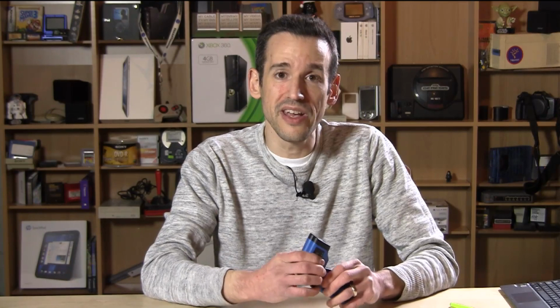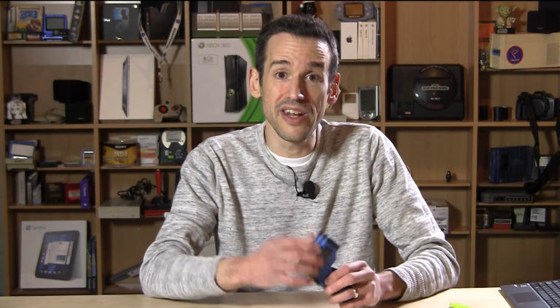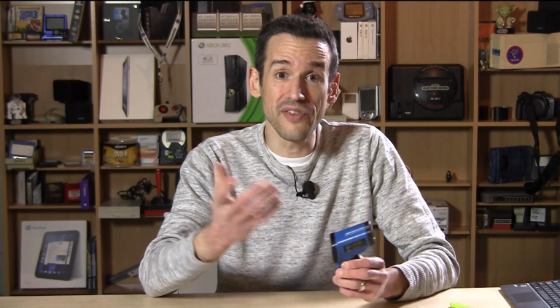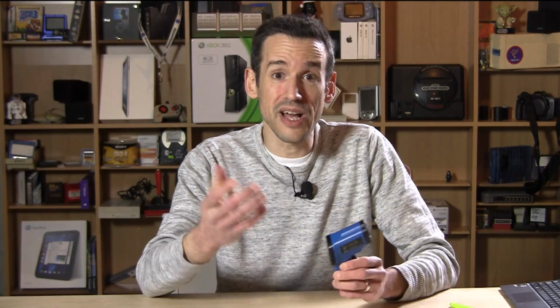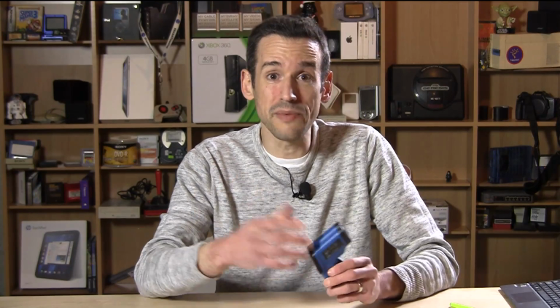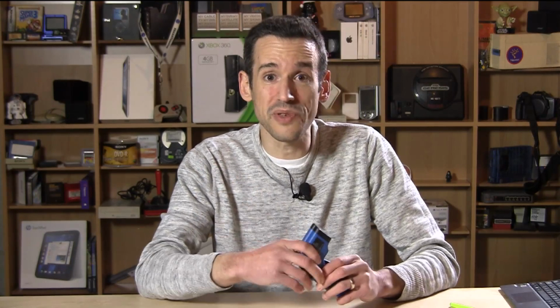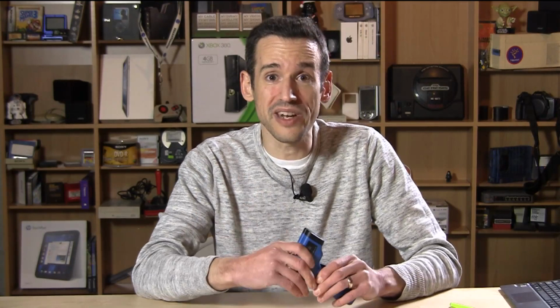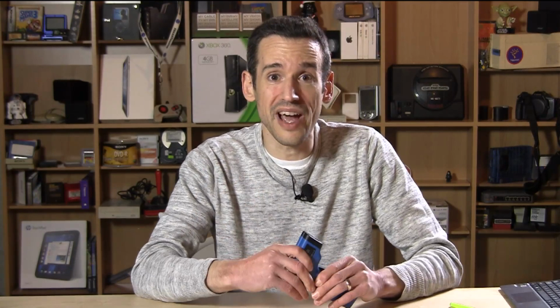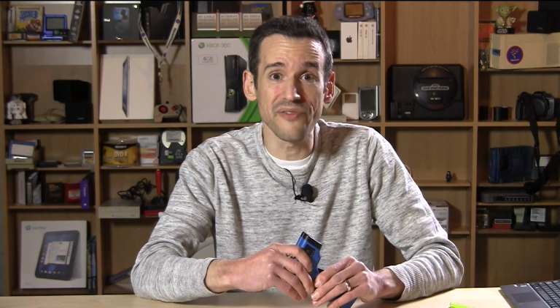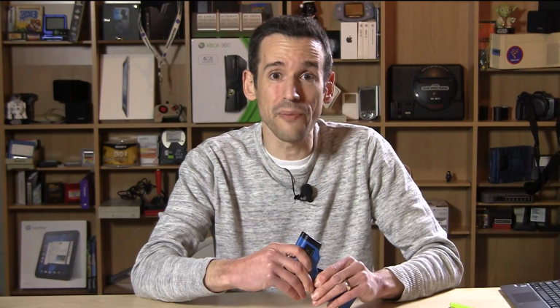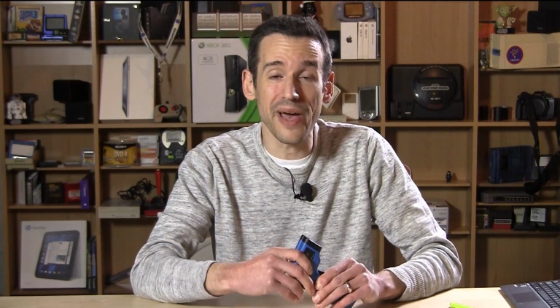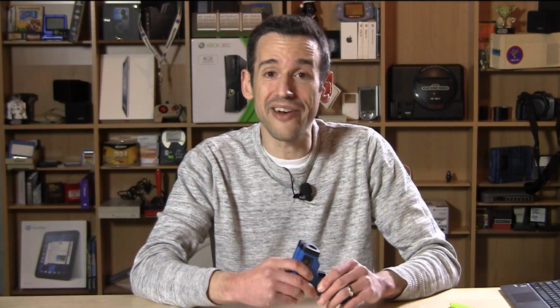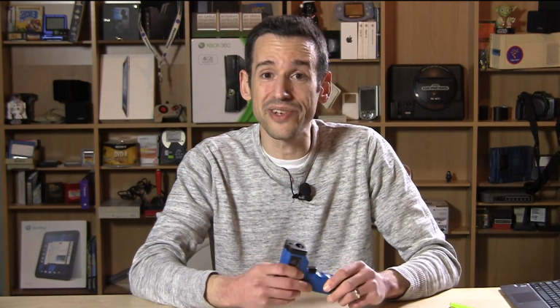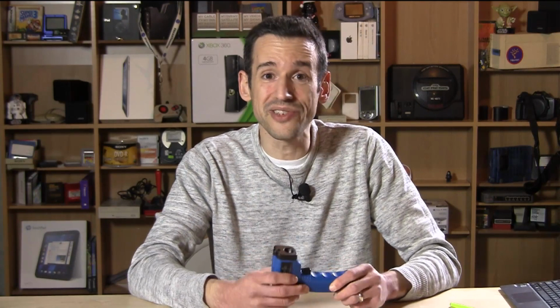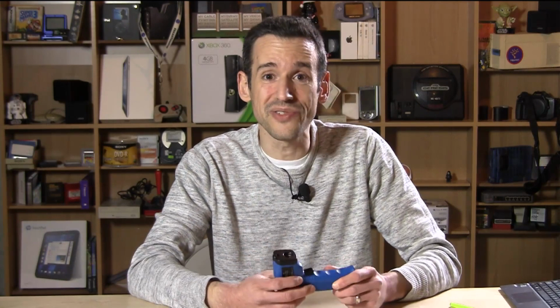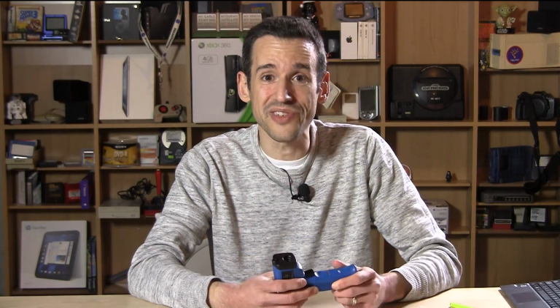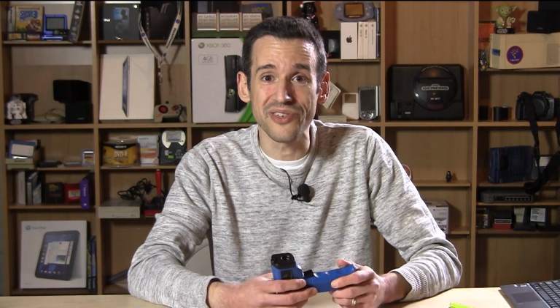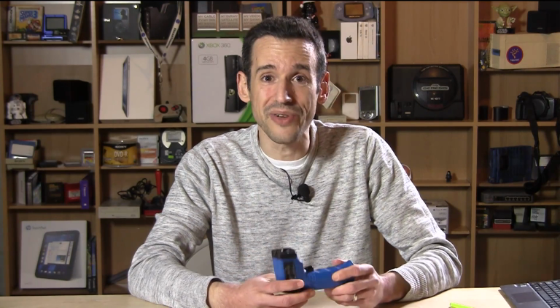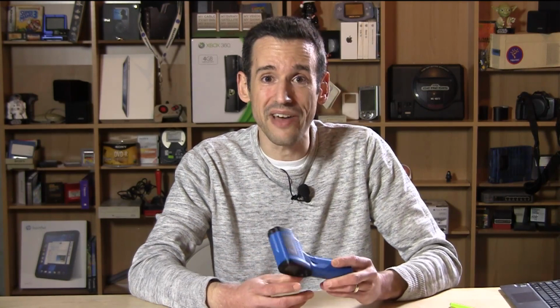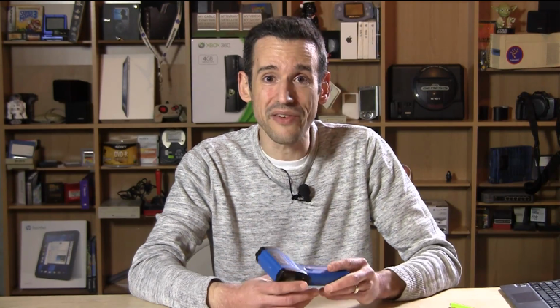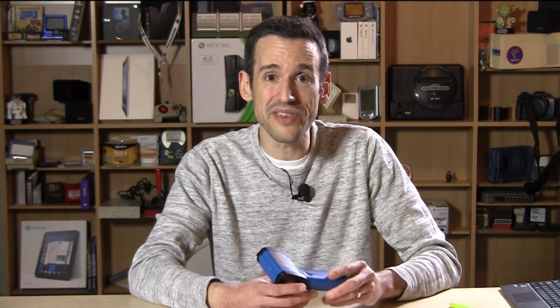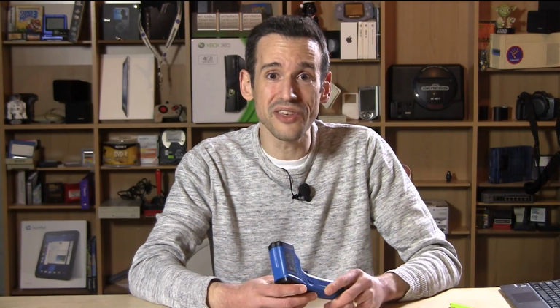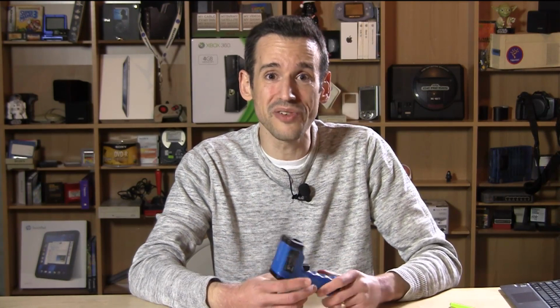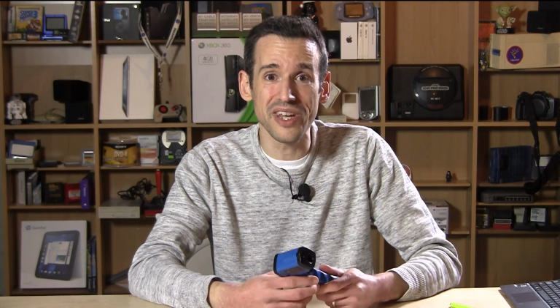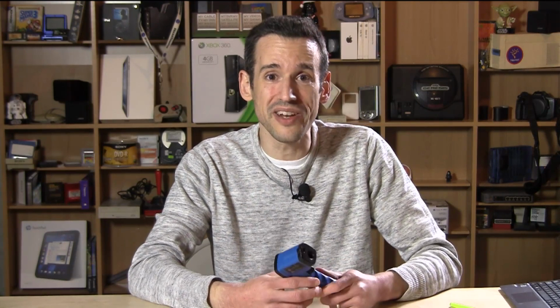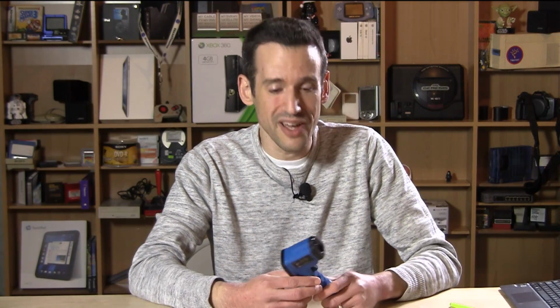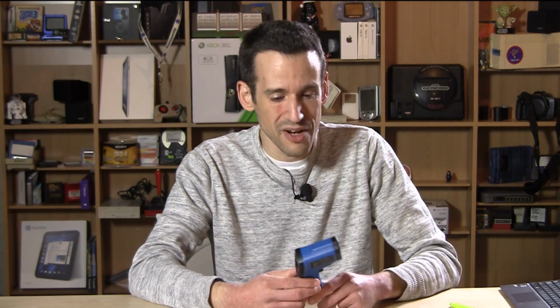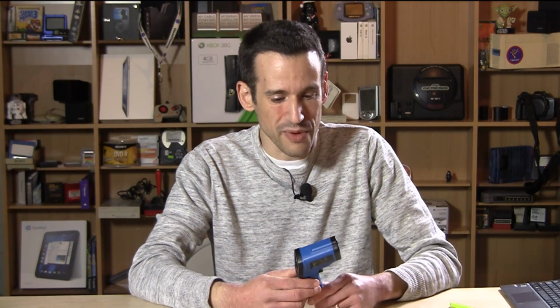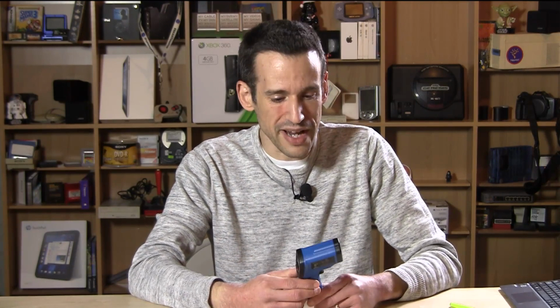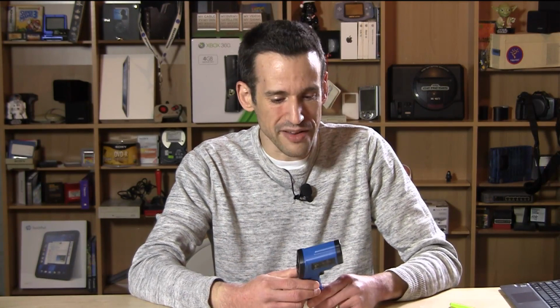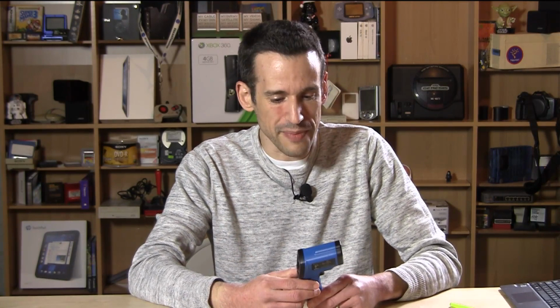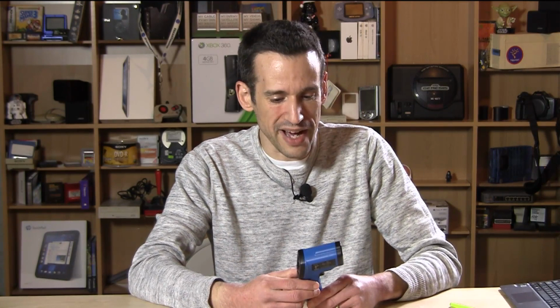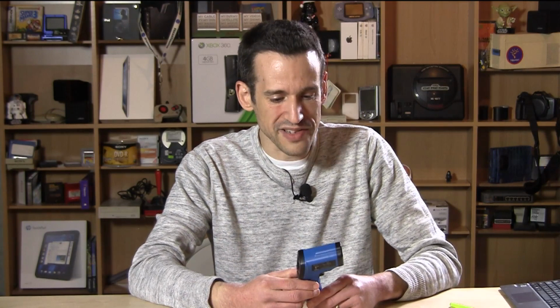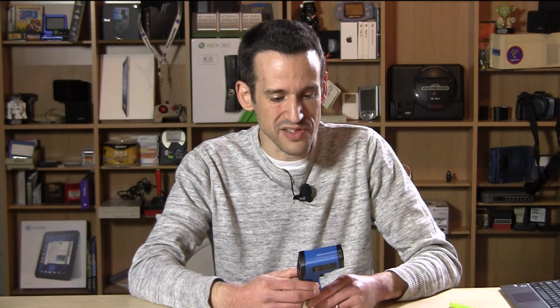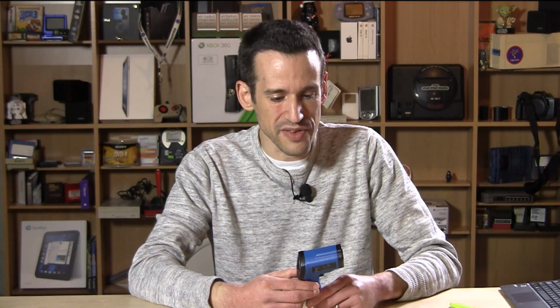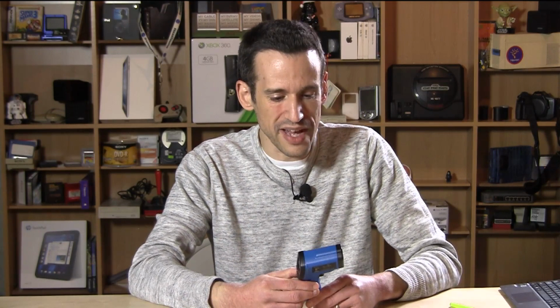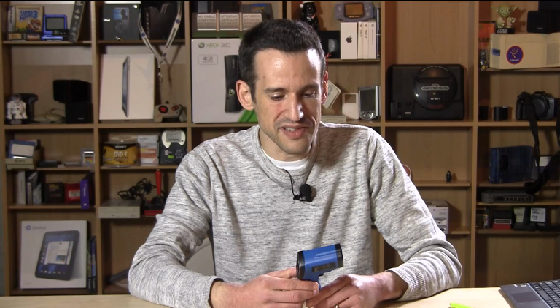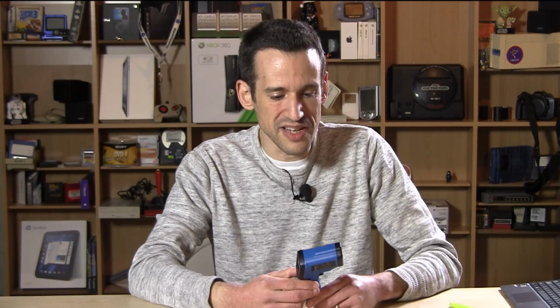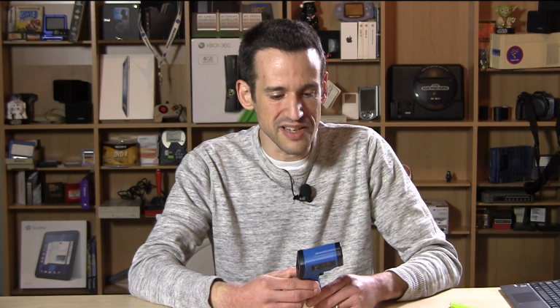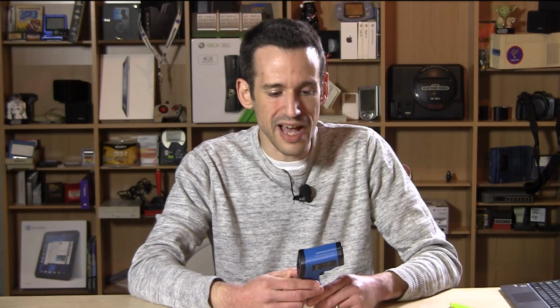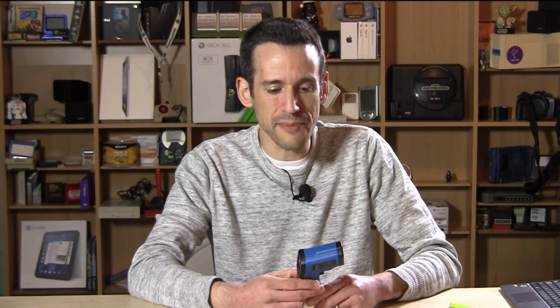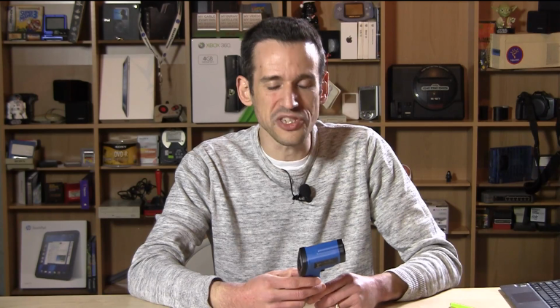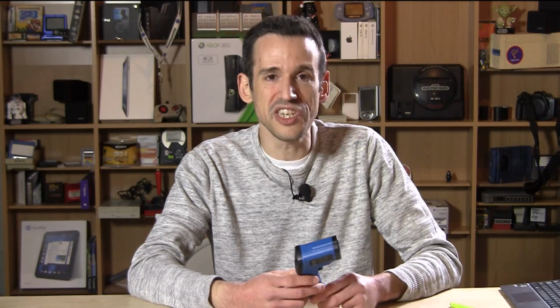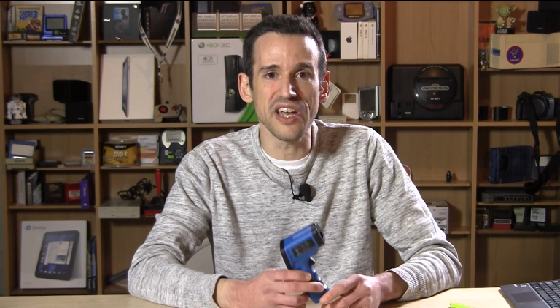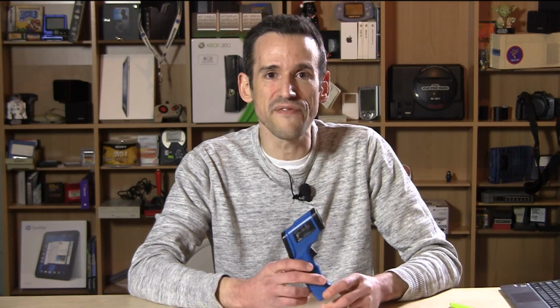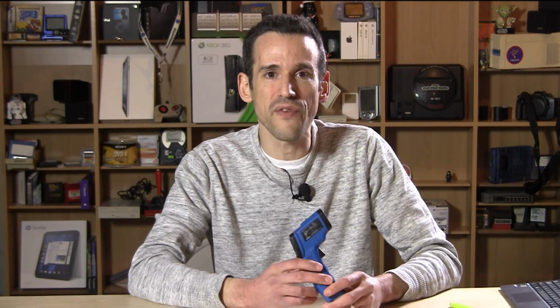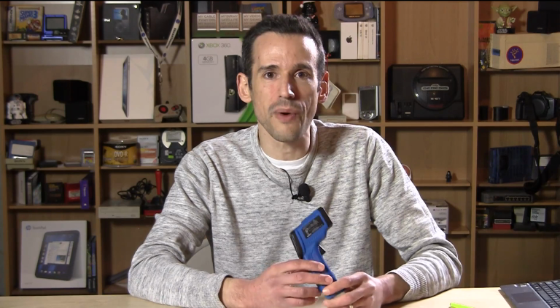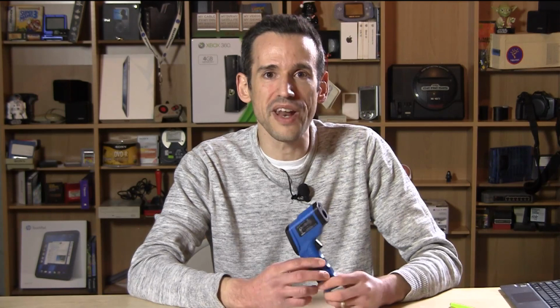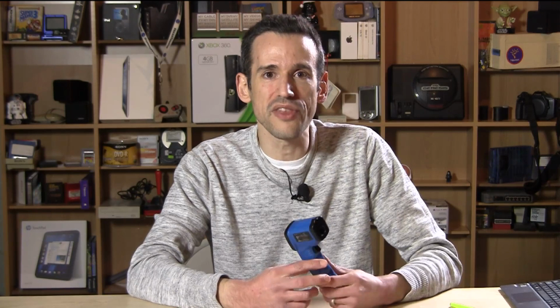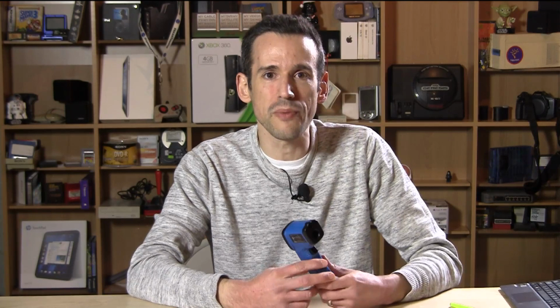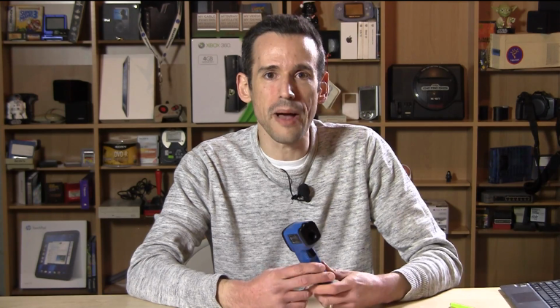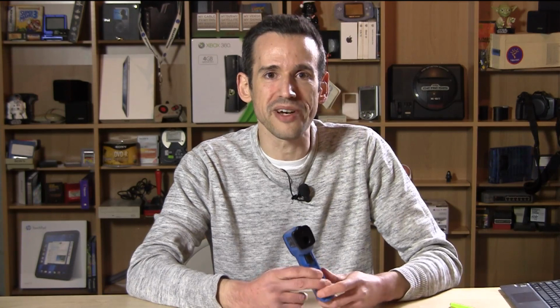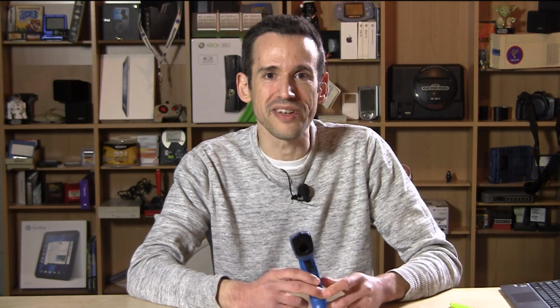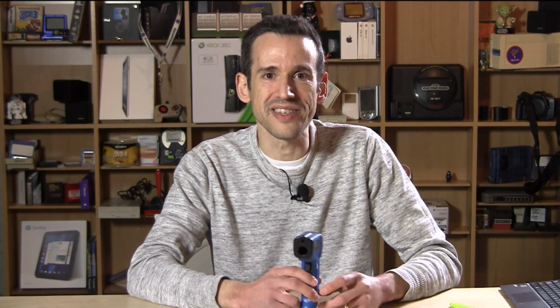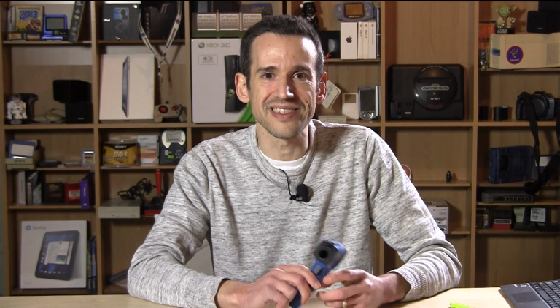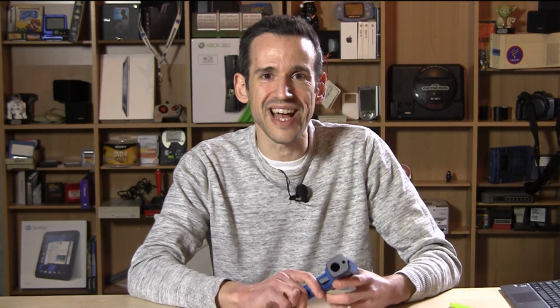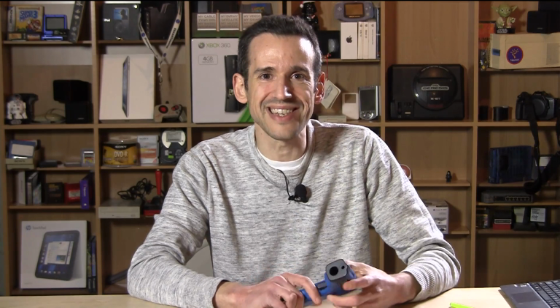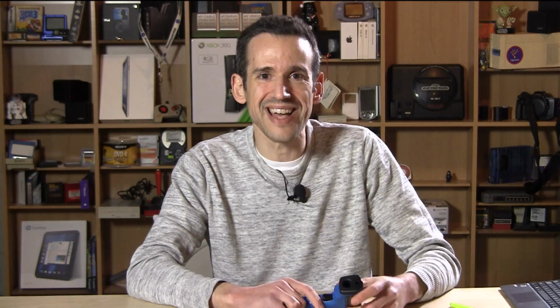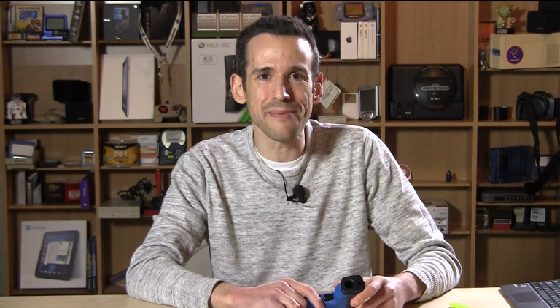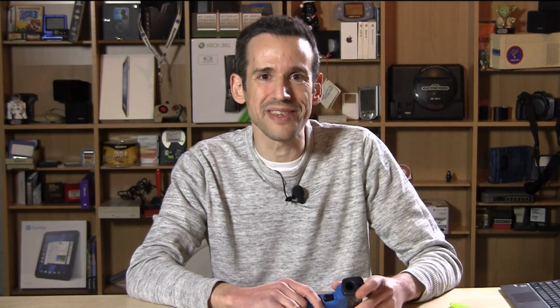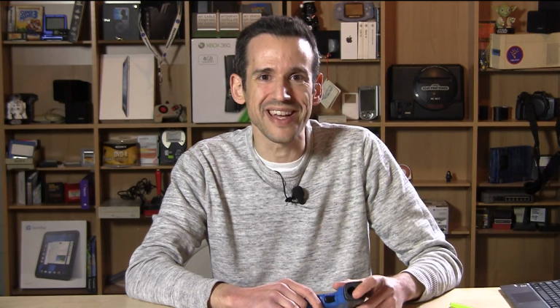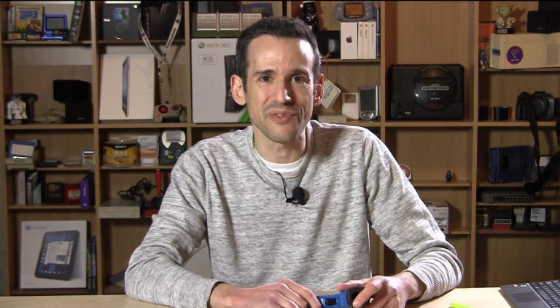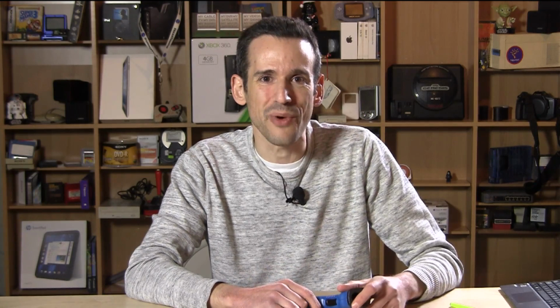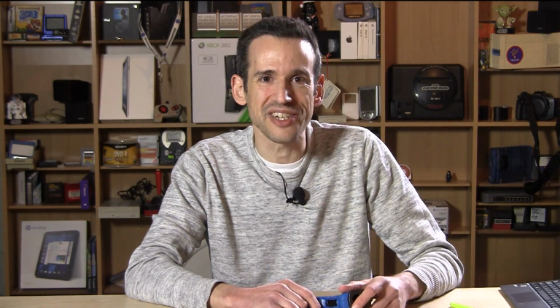It even comes with a nine volt battery, so you have everything you need right out of the box. That is the TopG infrared thermometer — this is Lon Seidman, thanks for watching.